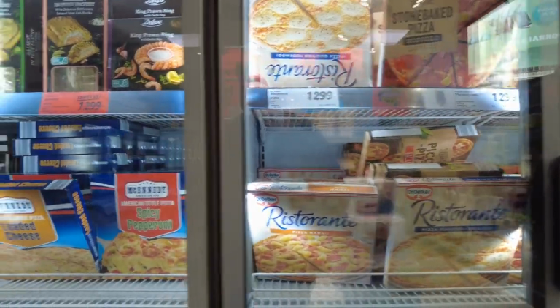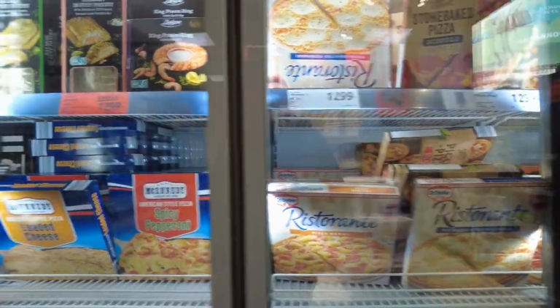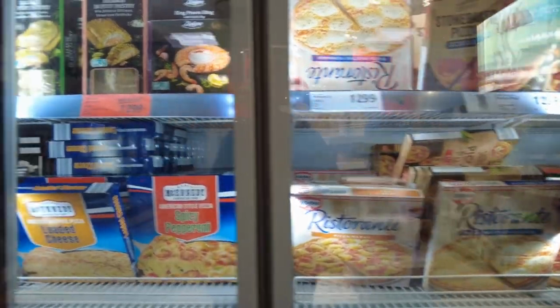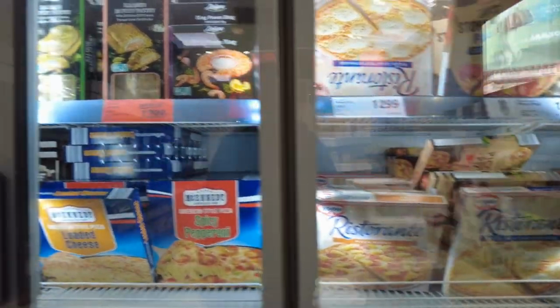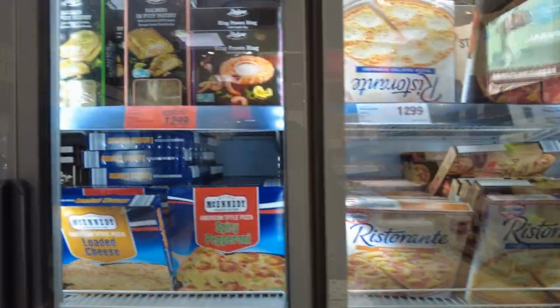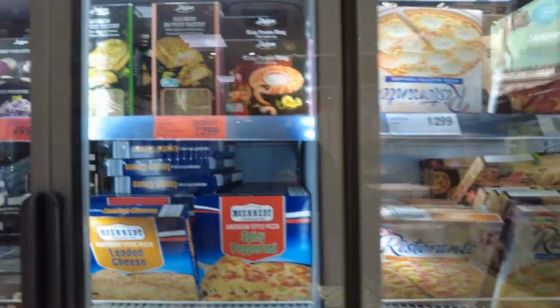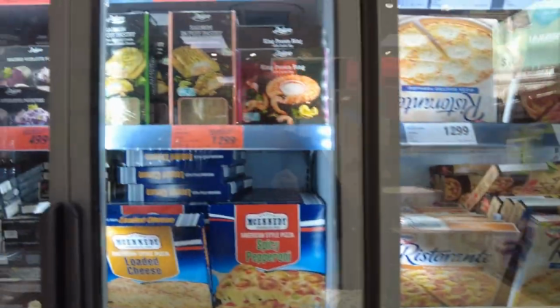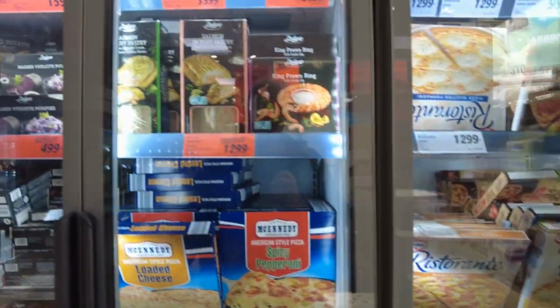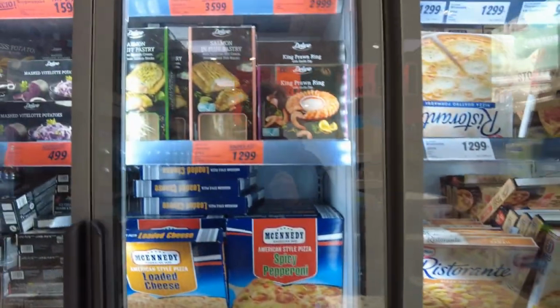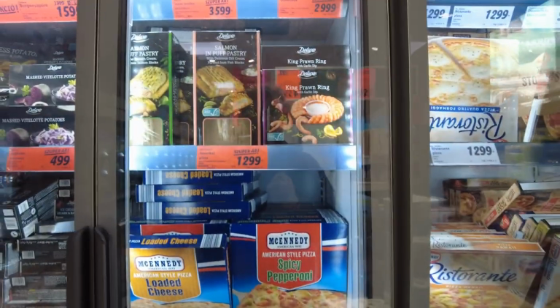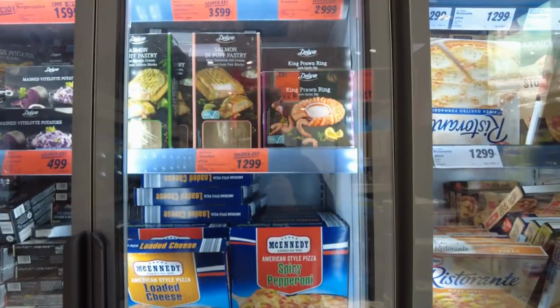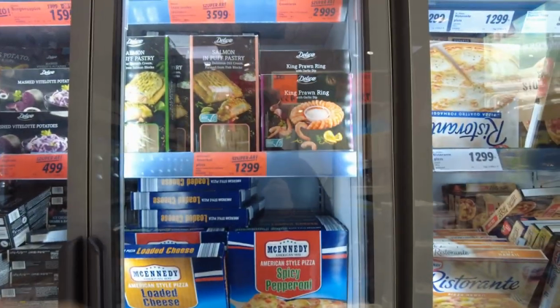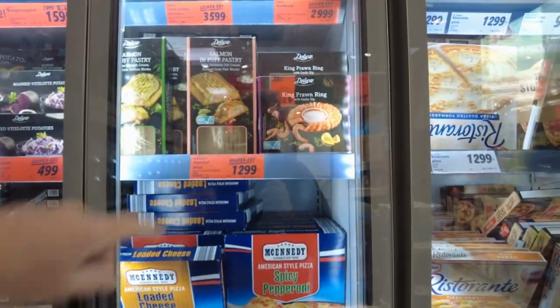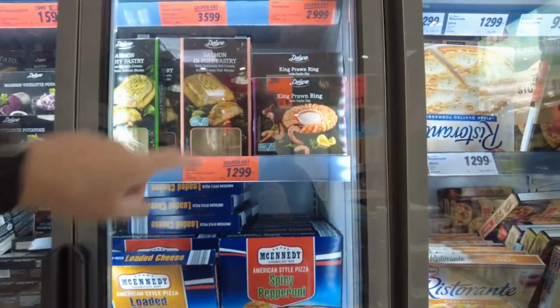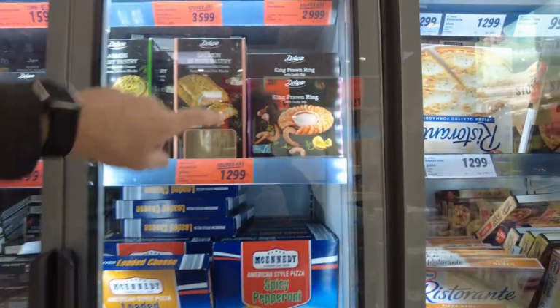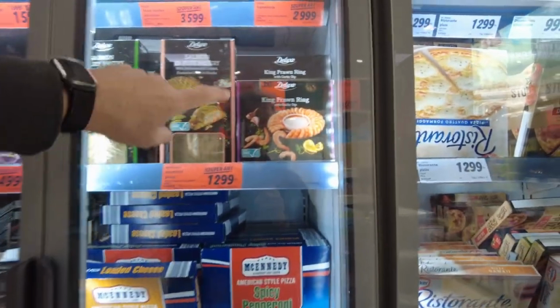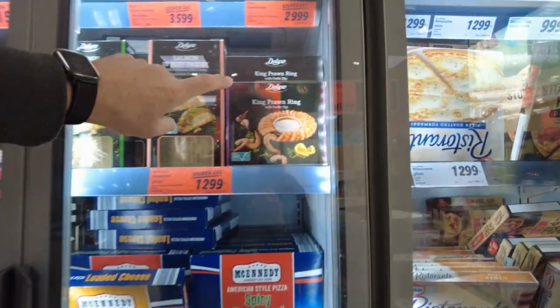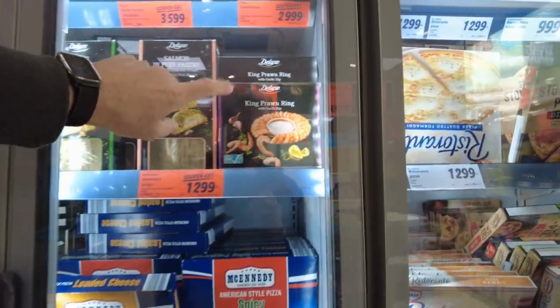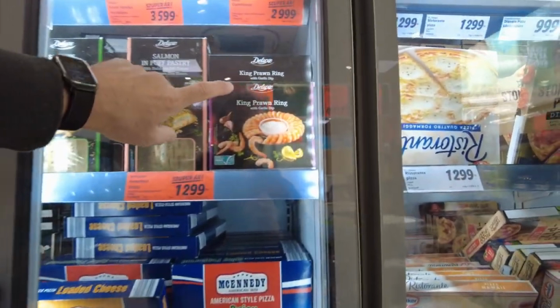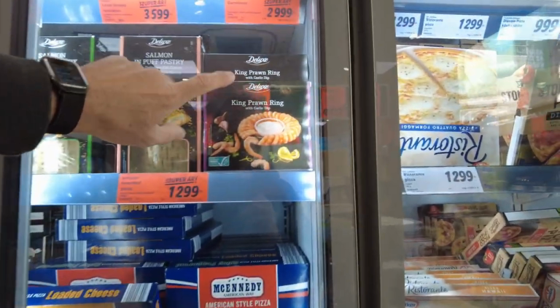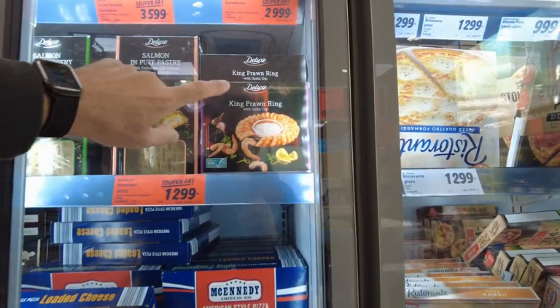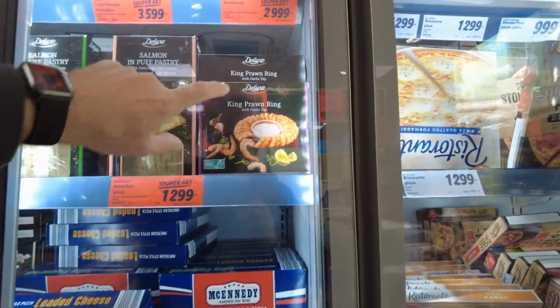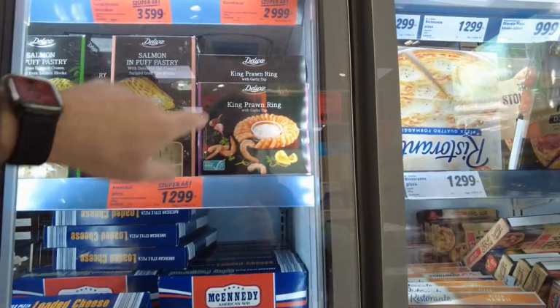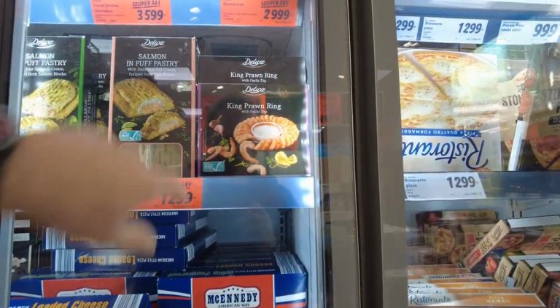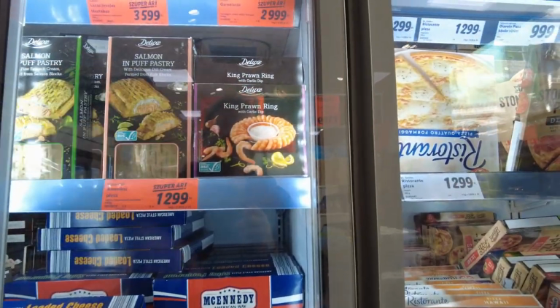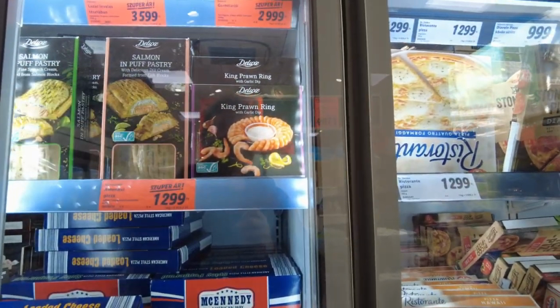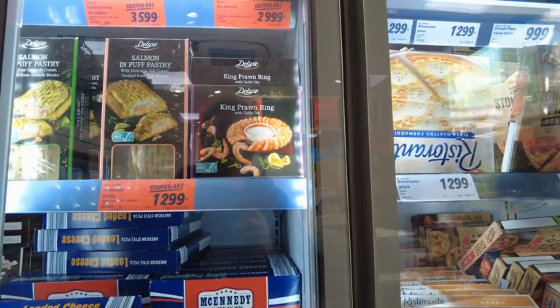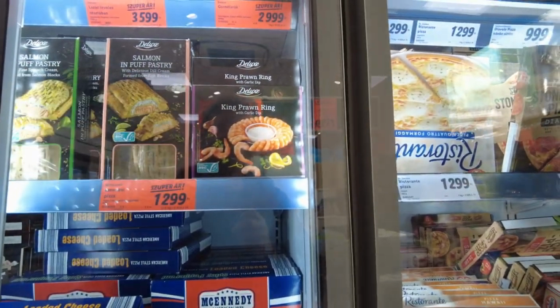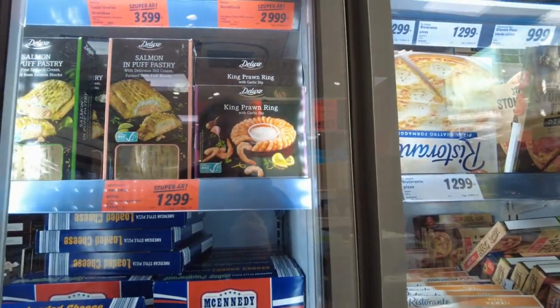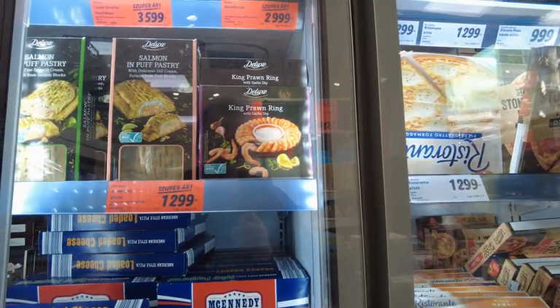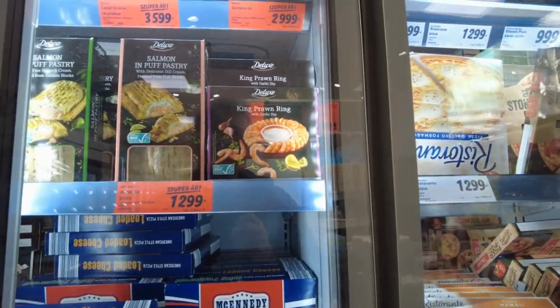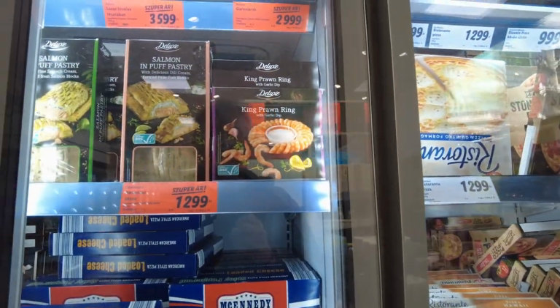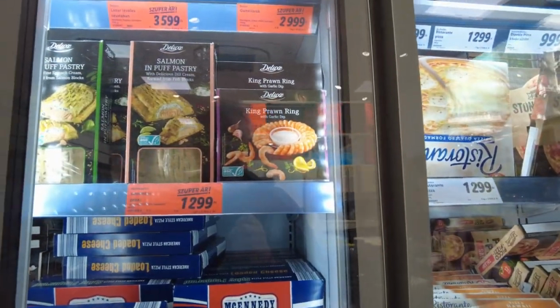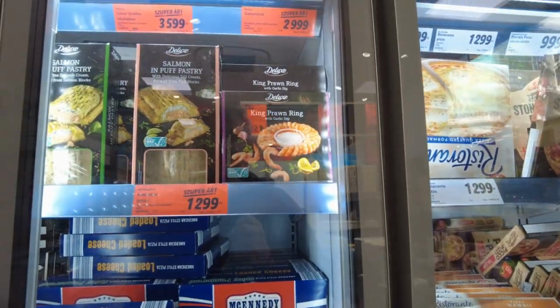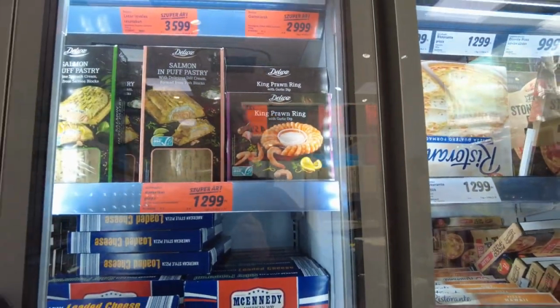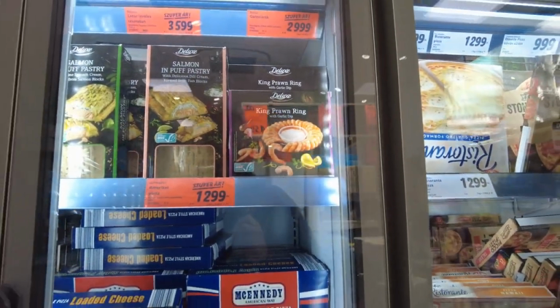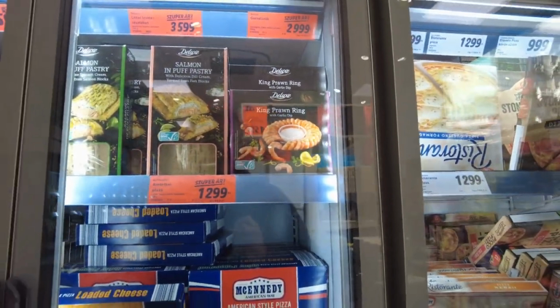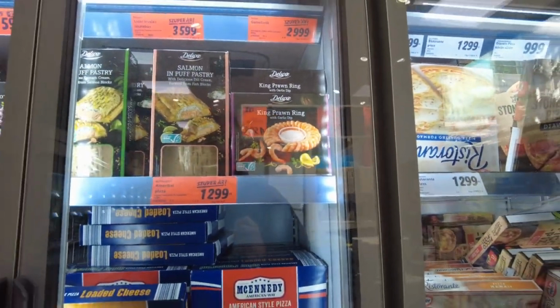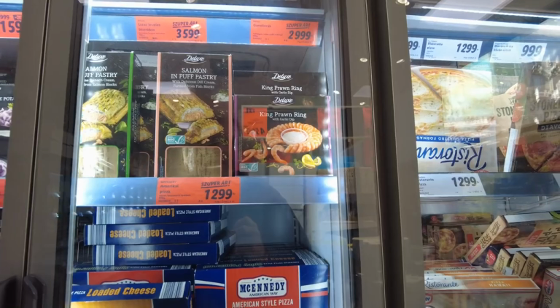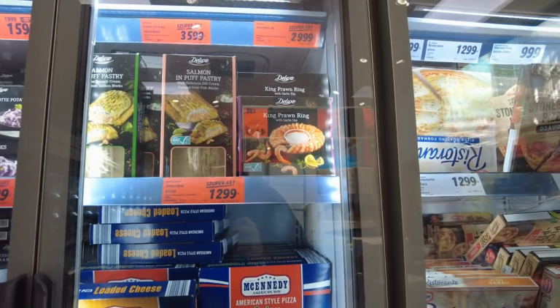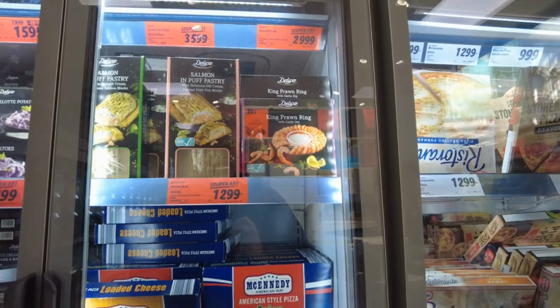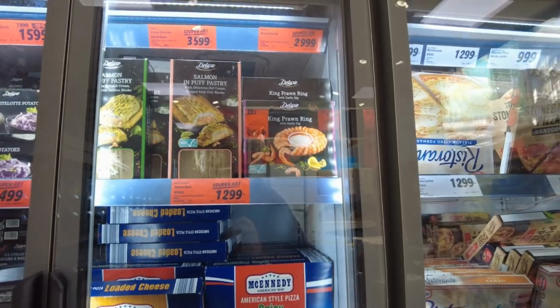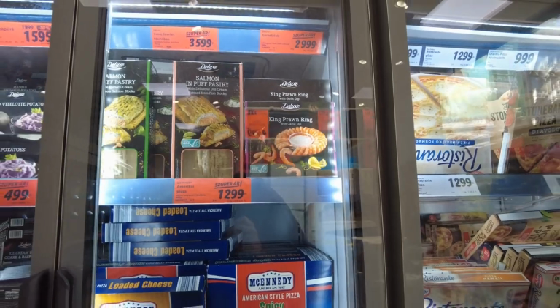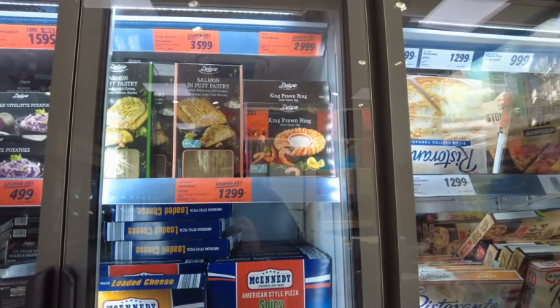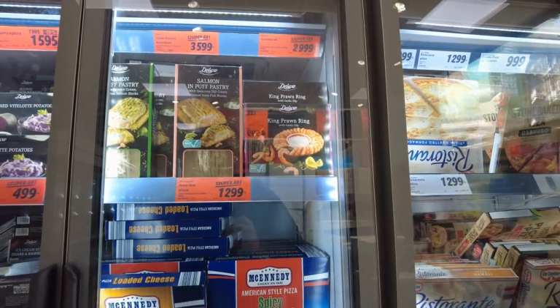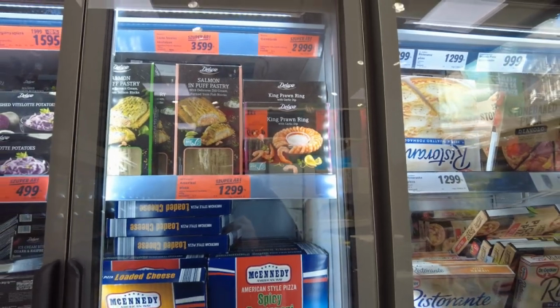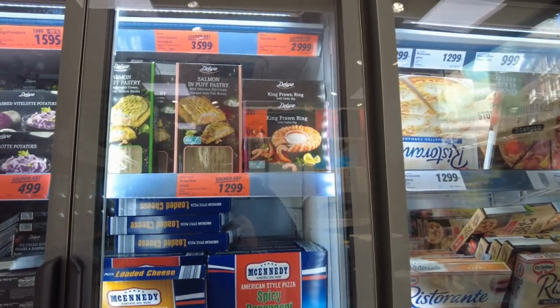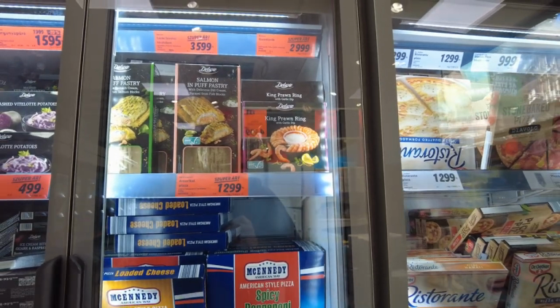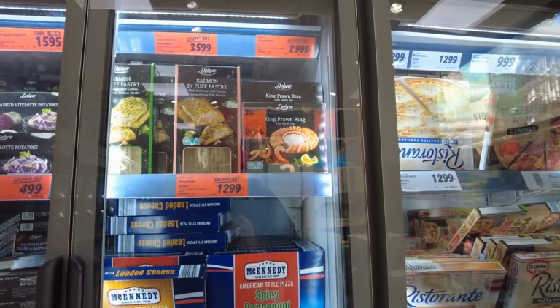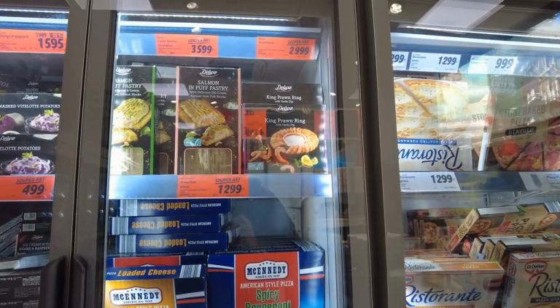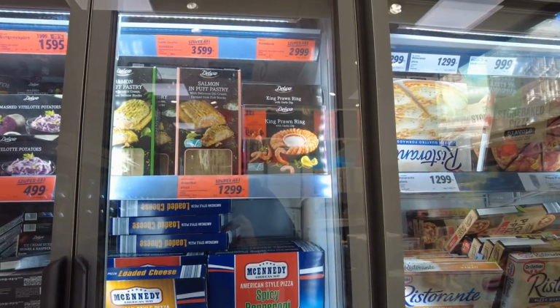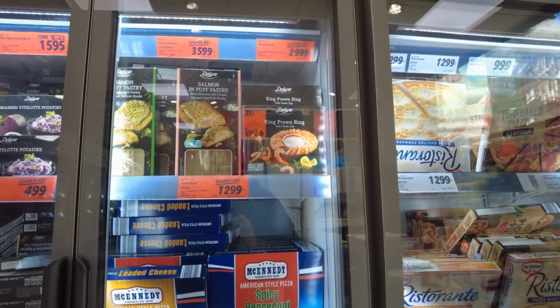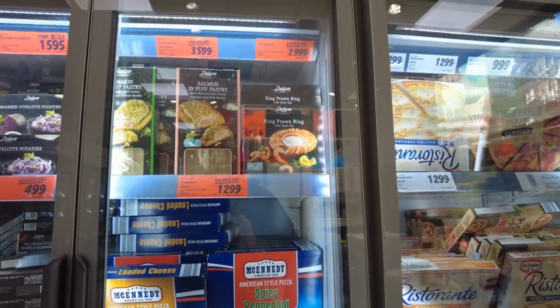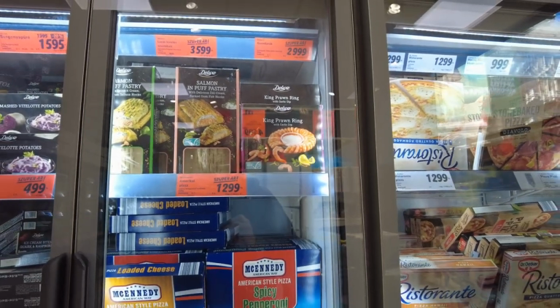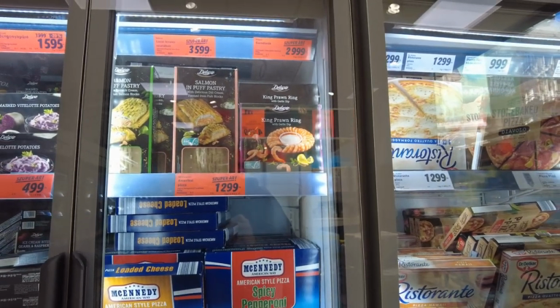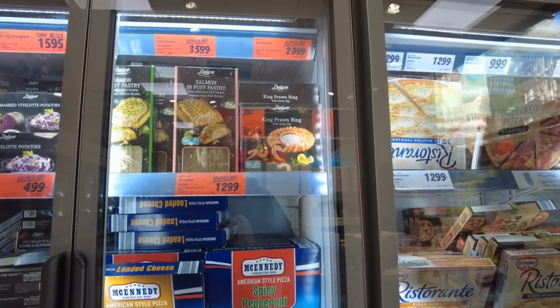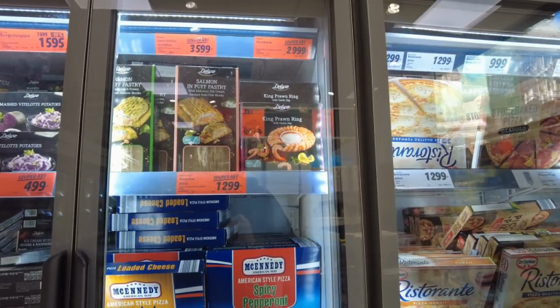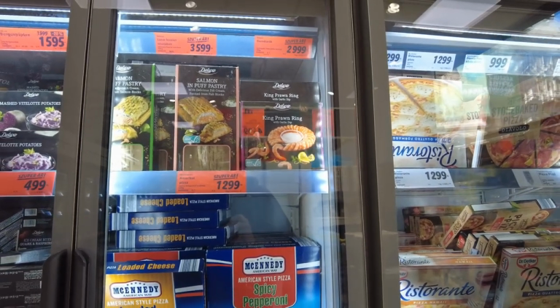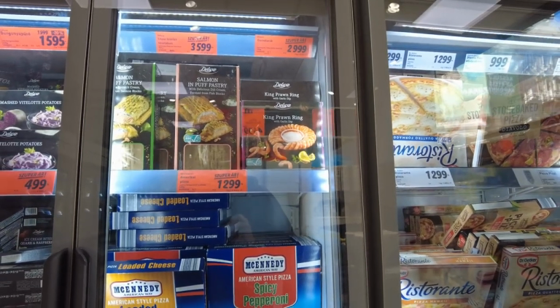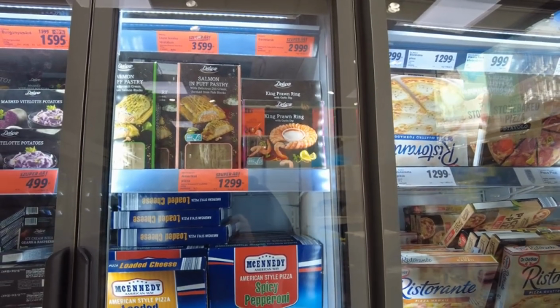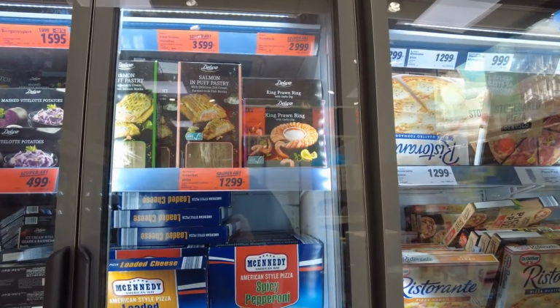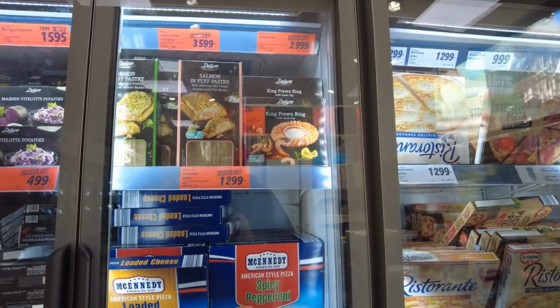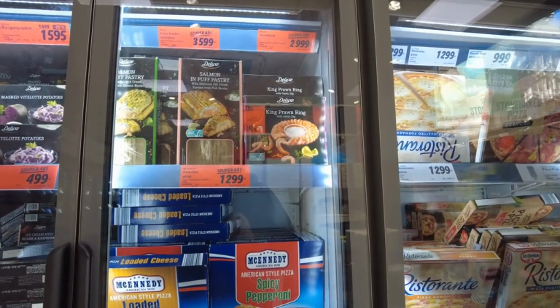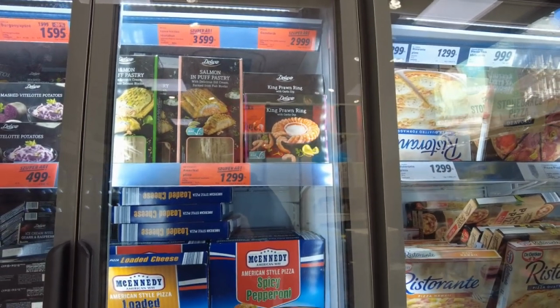How about frozen shrimp? $29.99 — so that's like eight bucks, maybe?